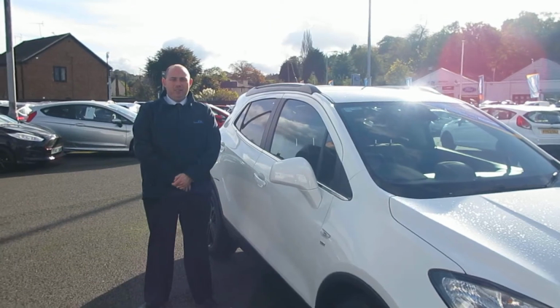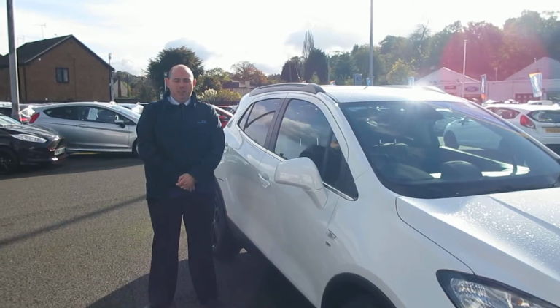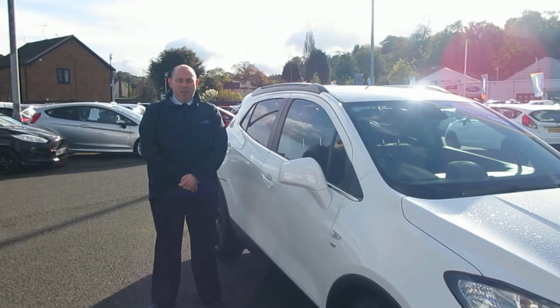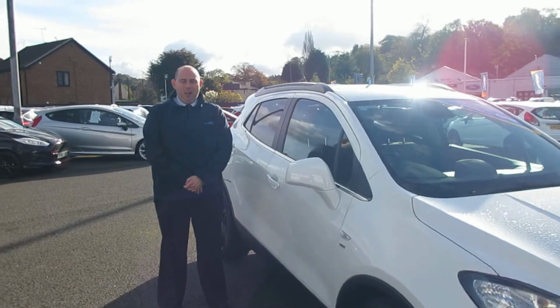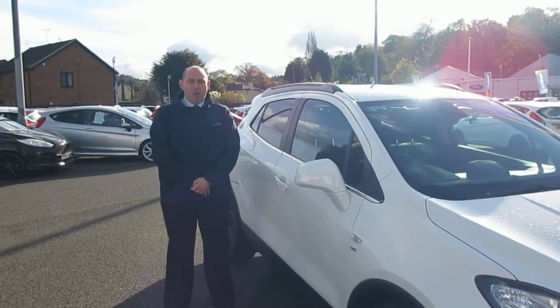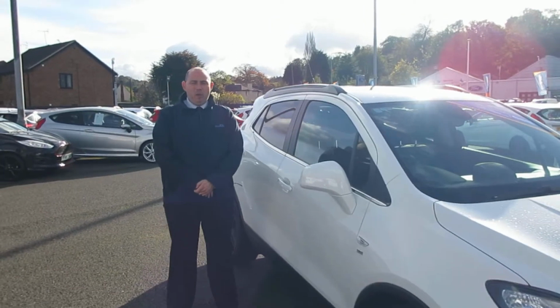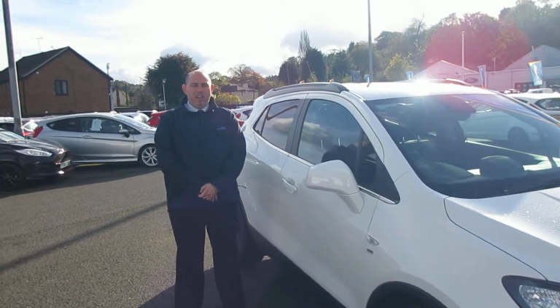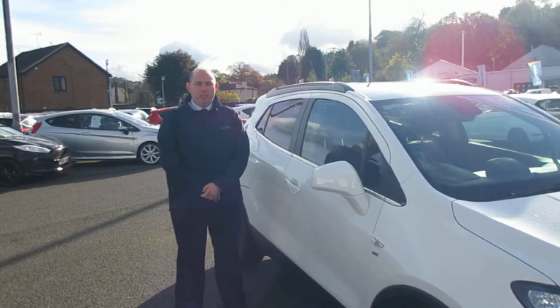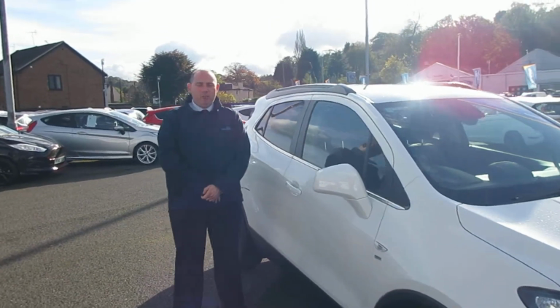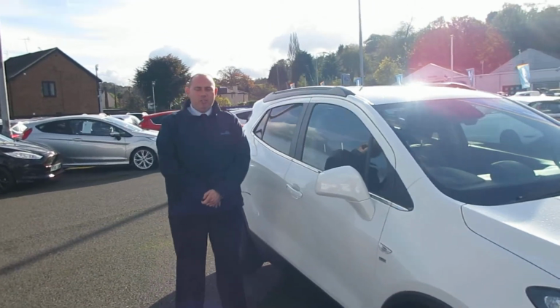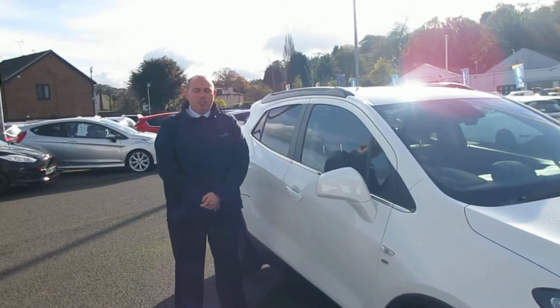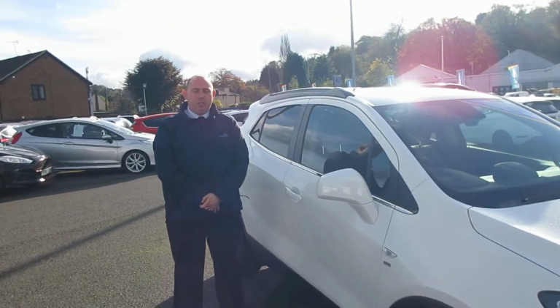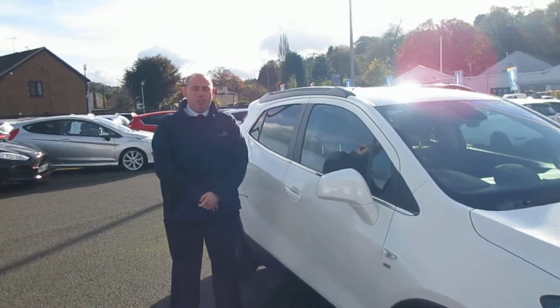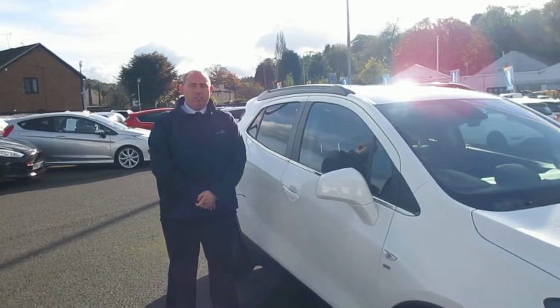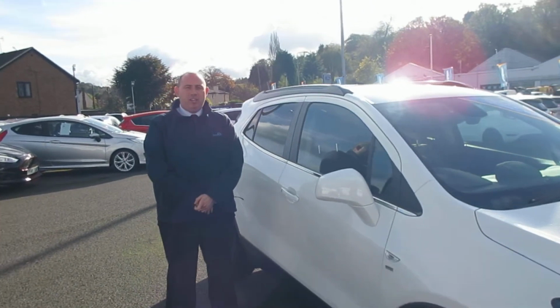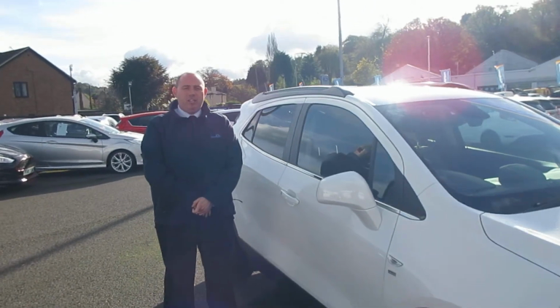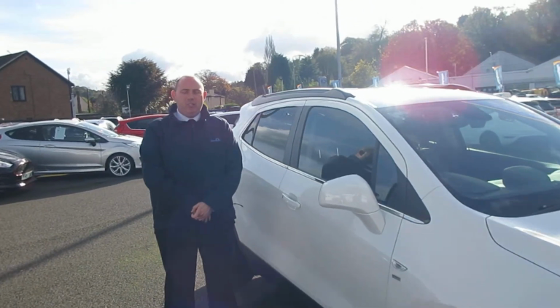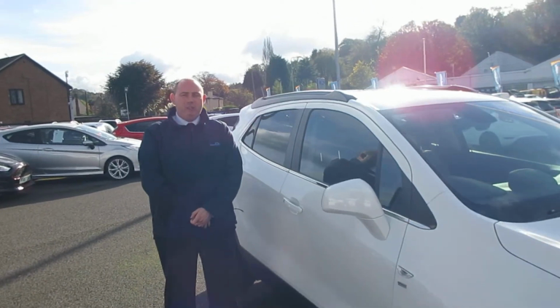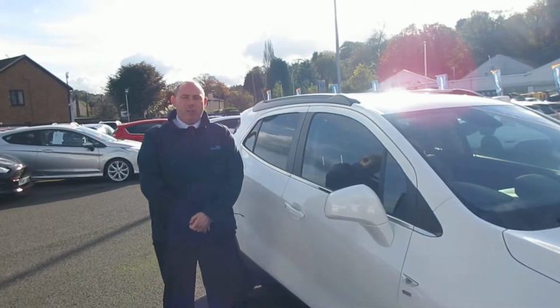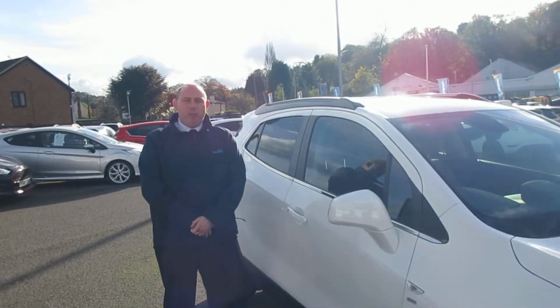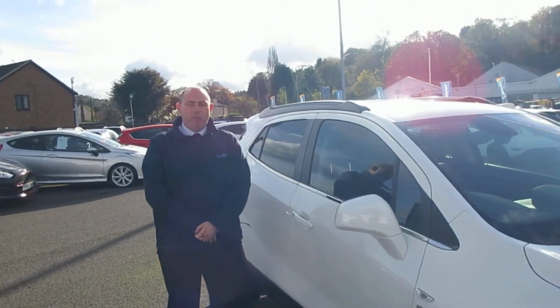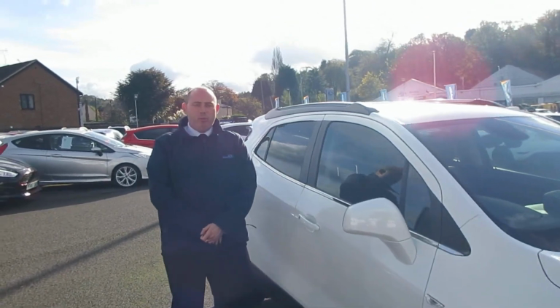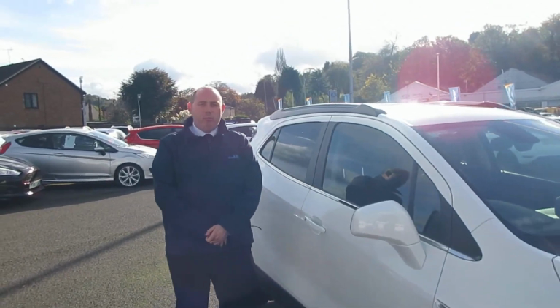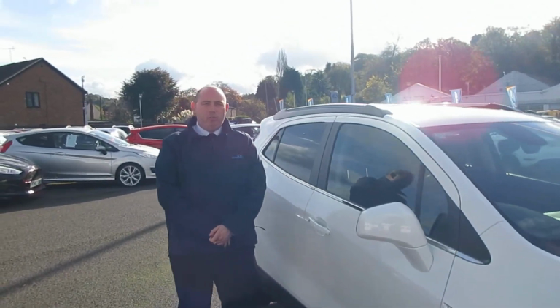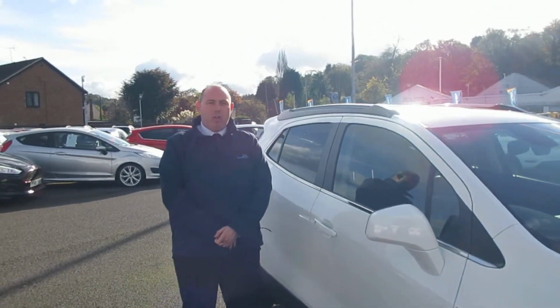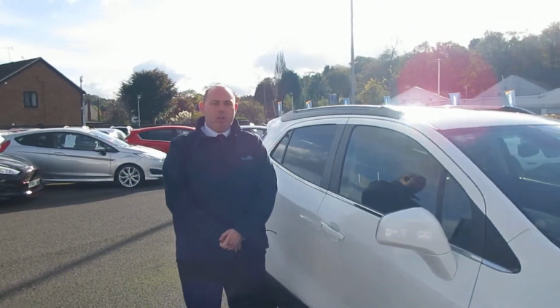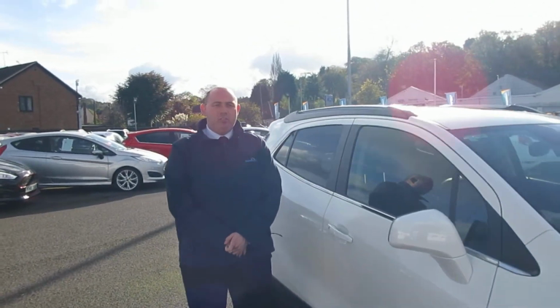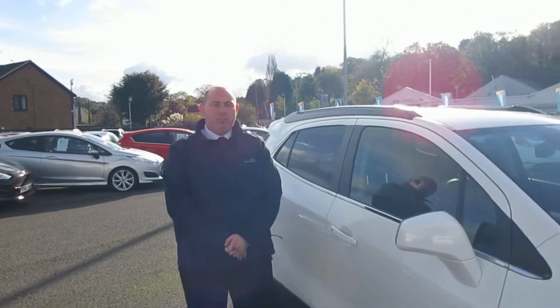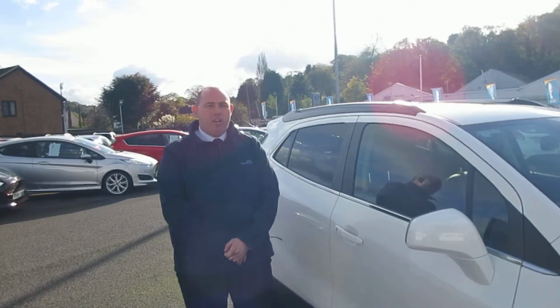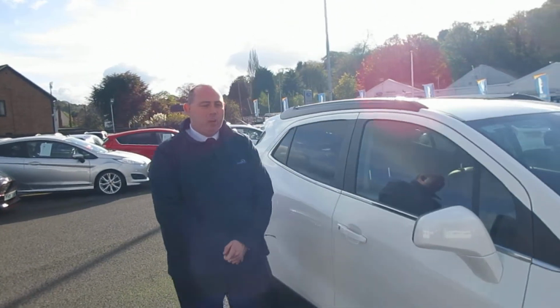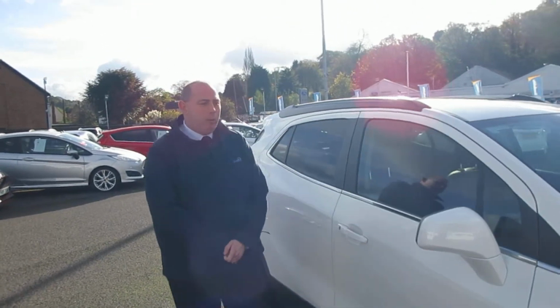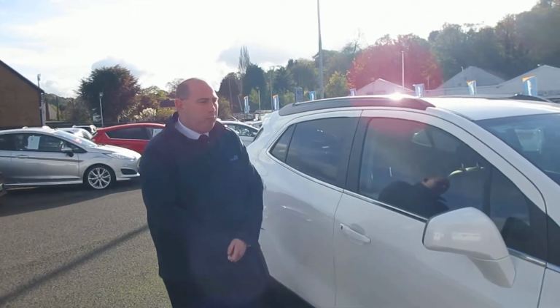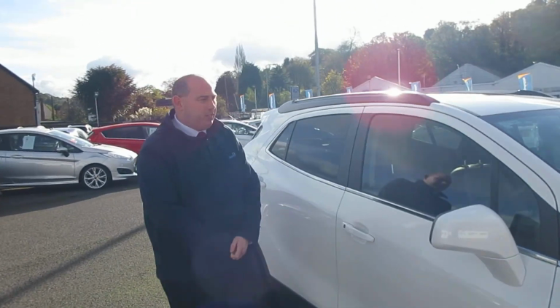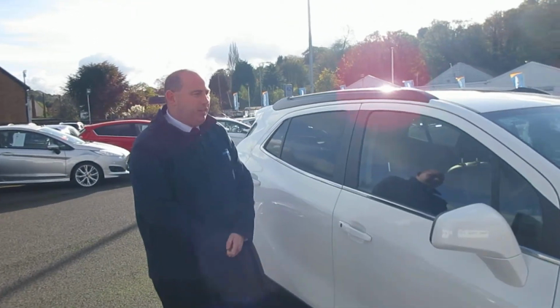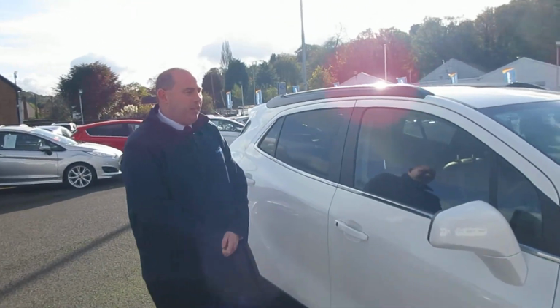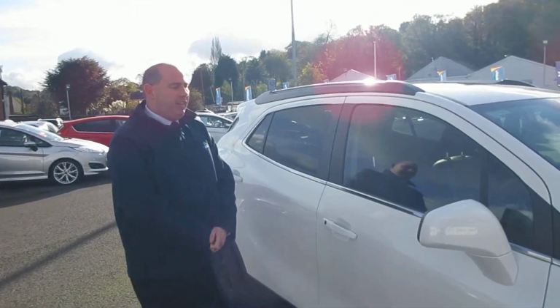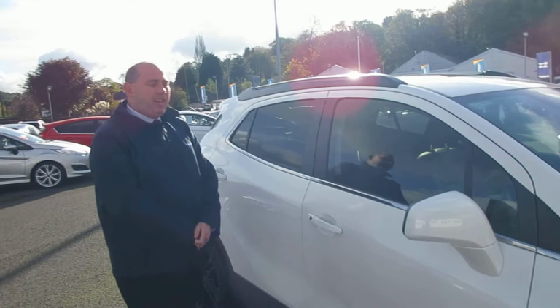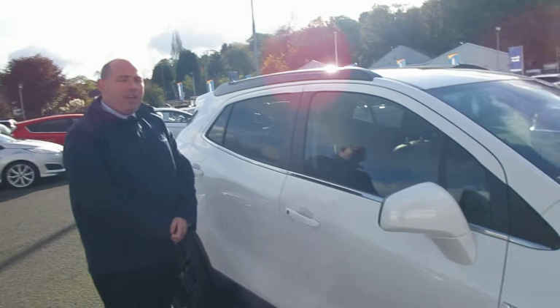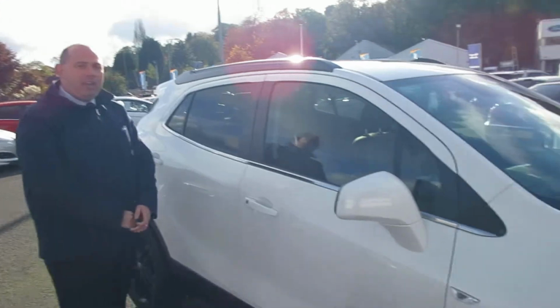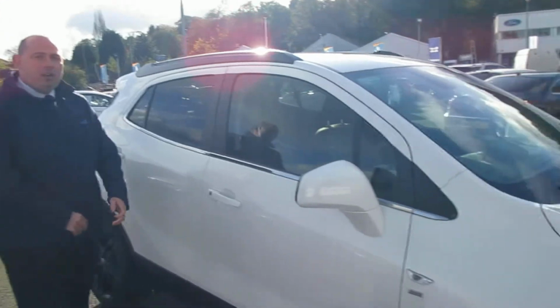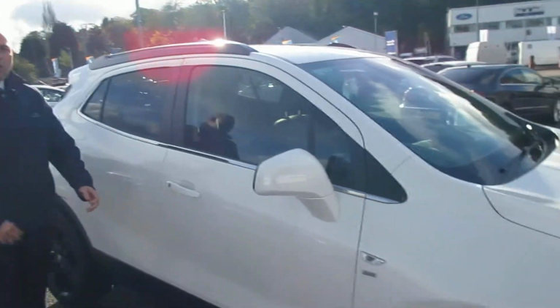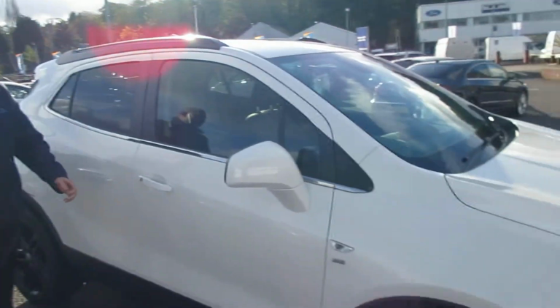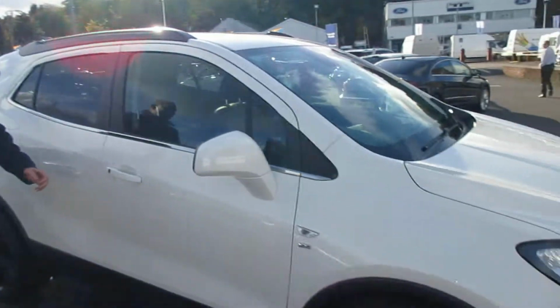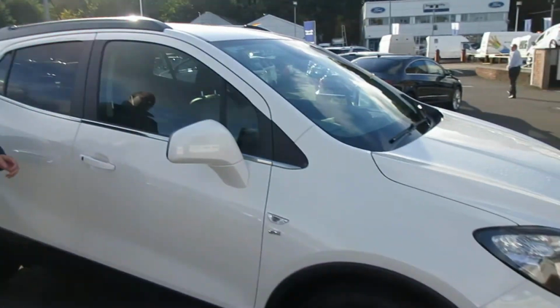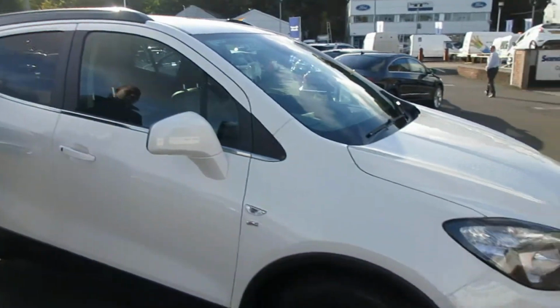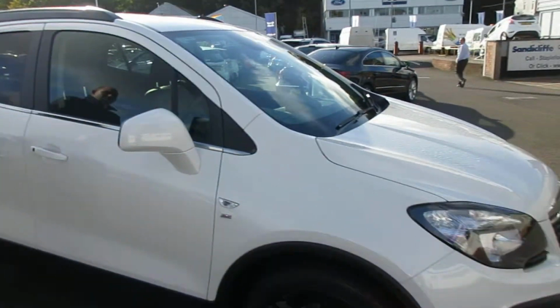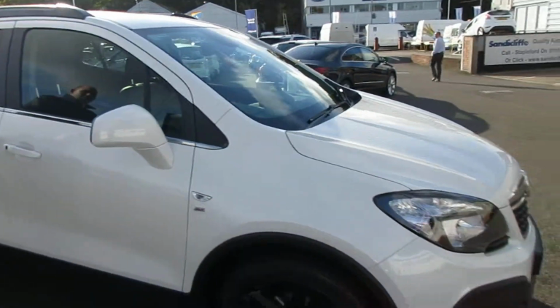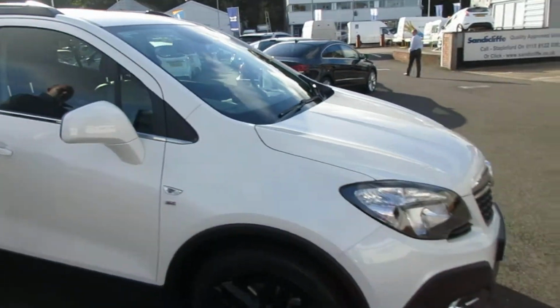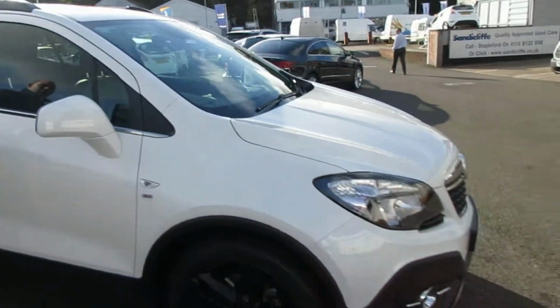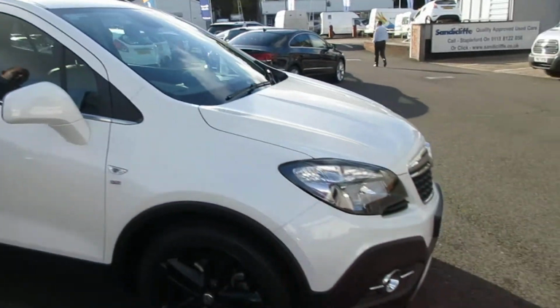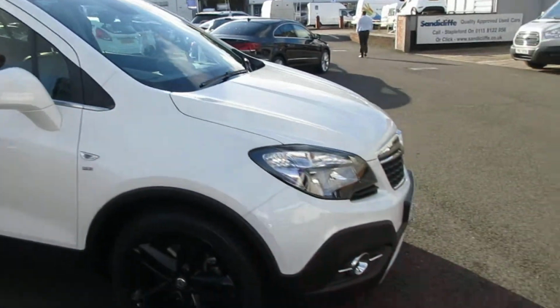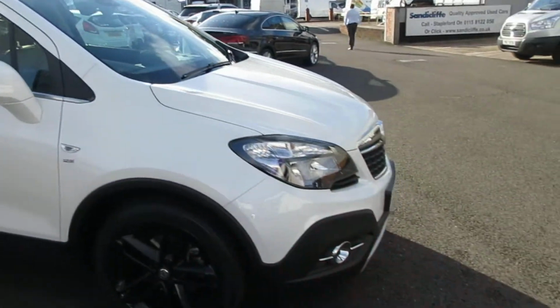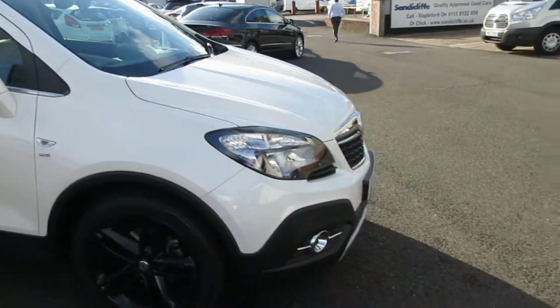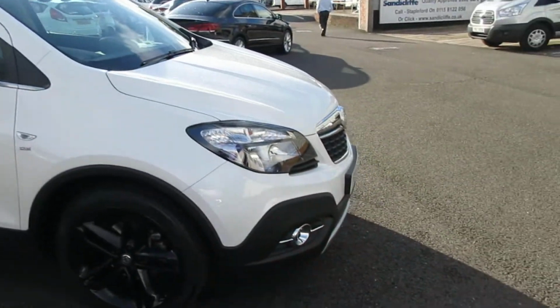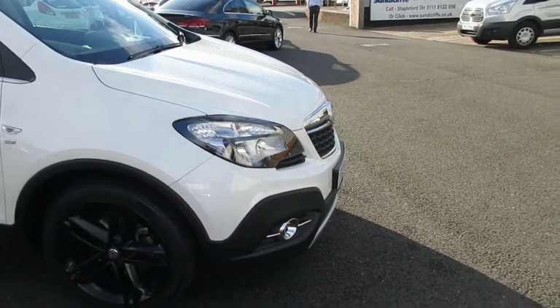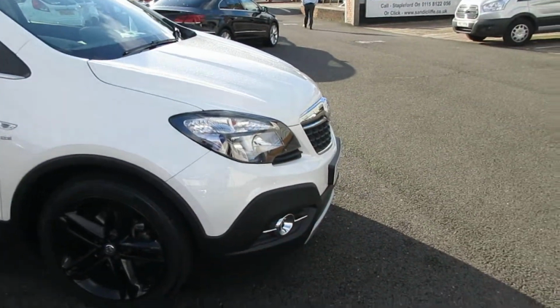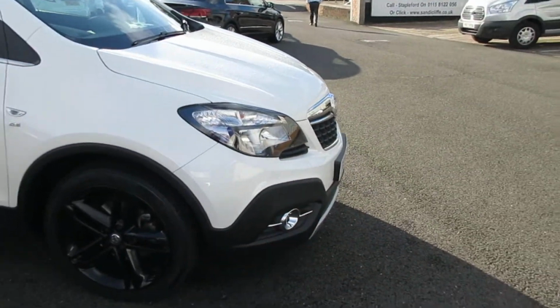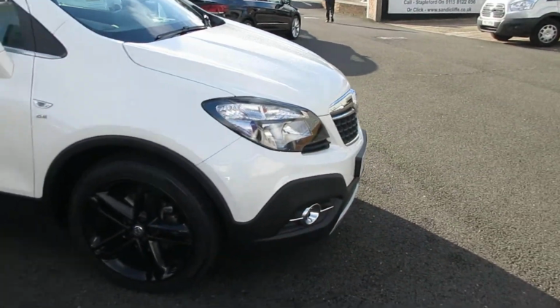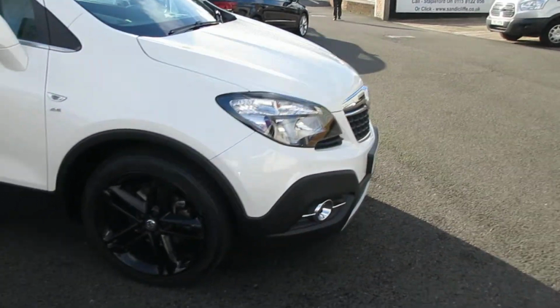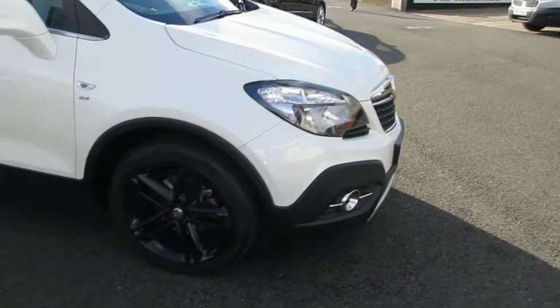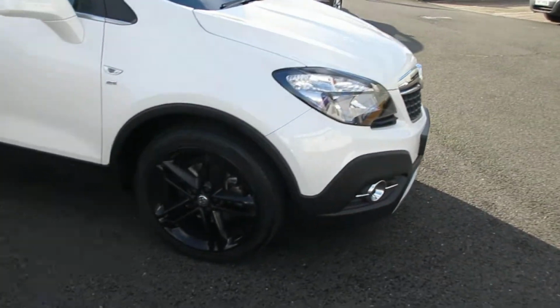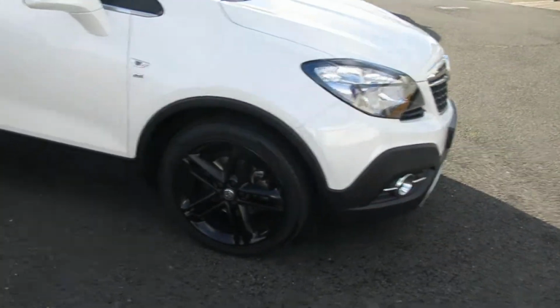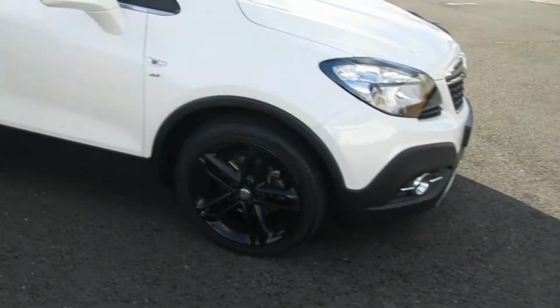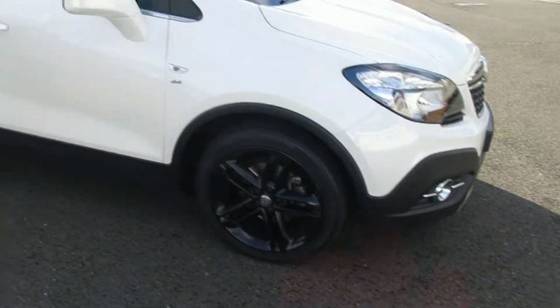Hi, we're here at Sandy Cliff Stapleford used cars and today we're presenting a Vauxhall Mokka SE spec.